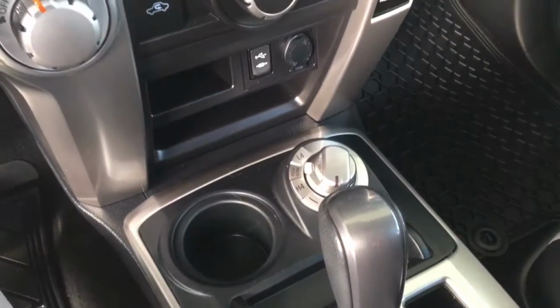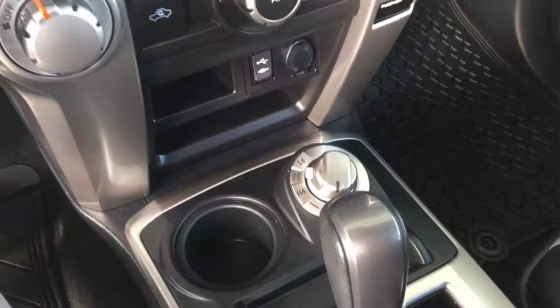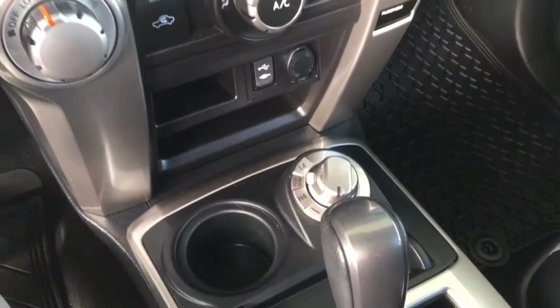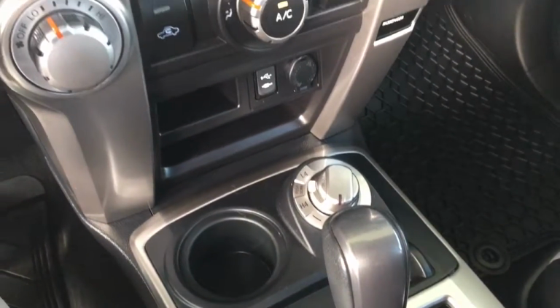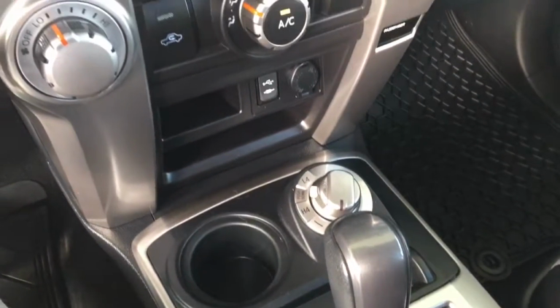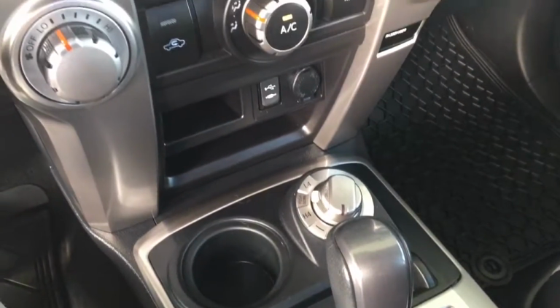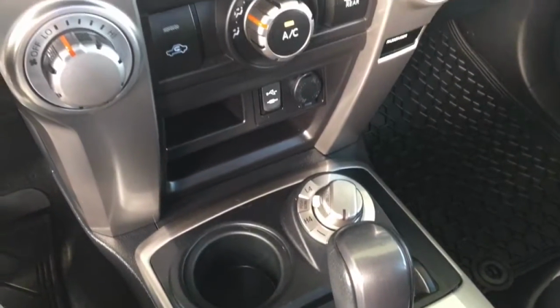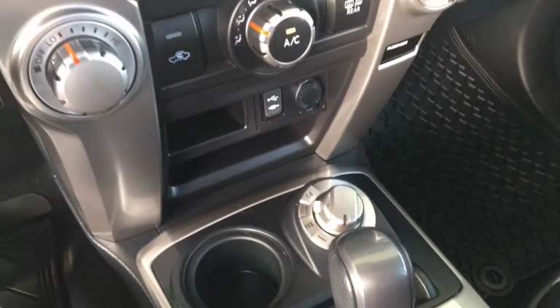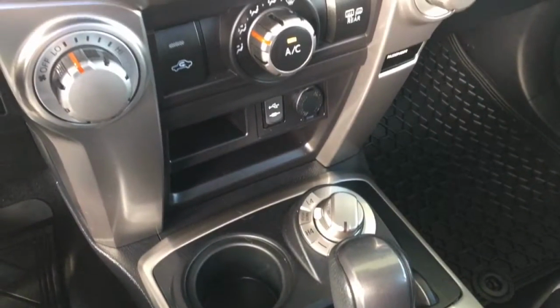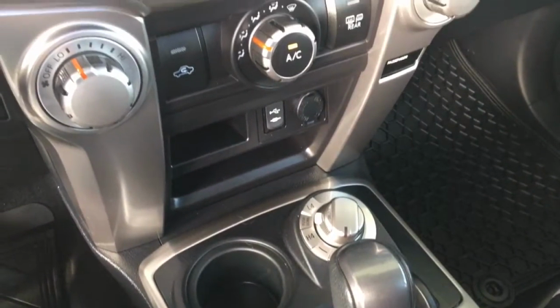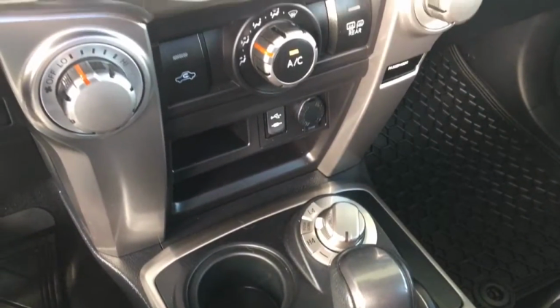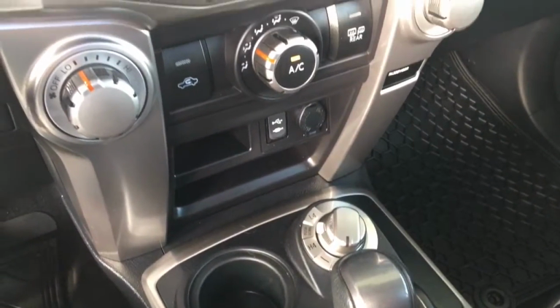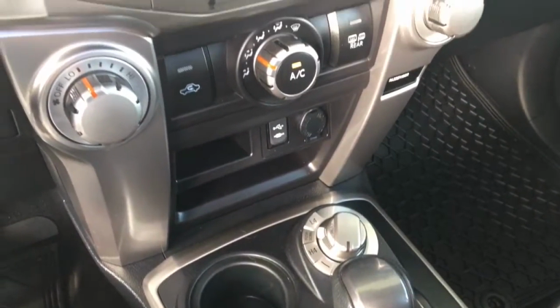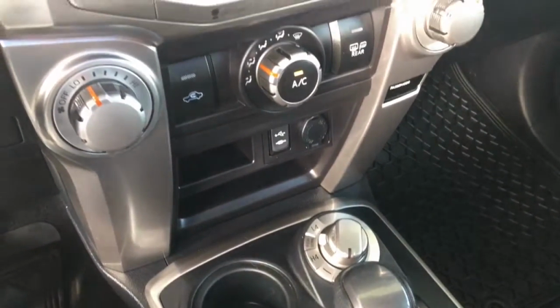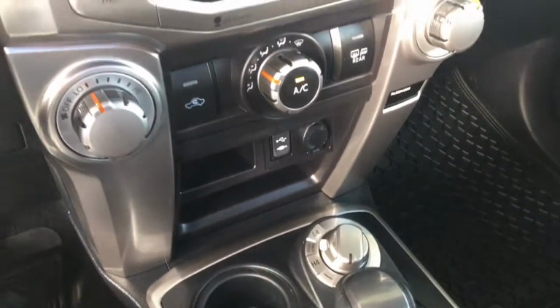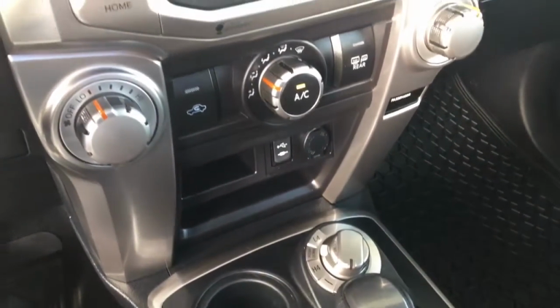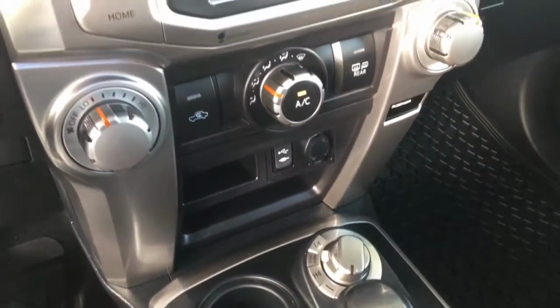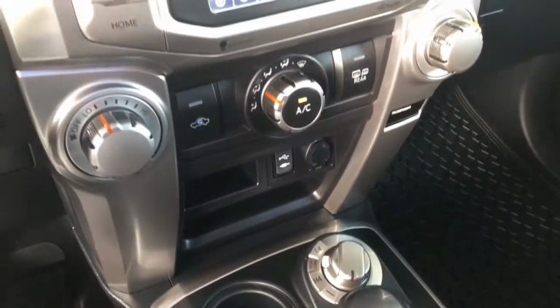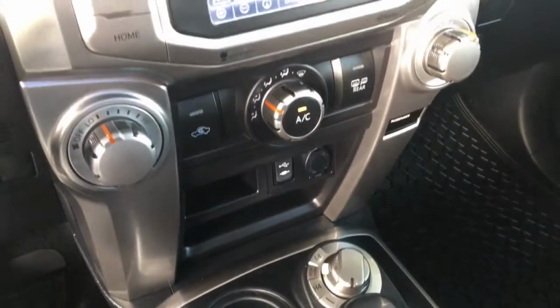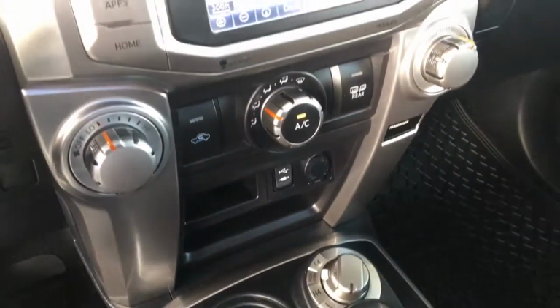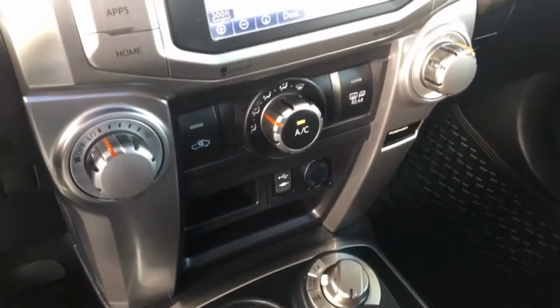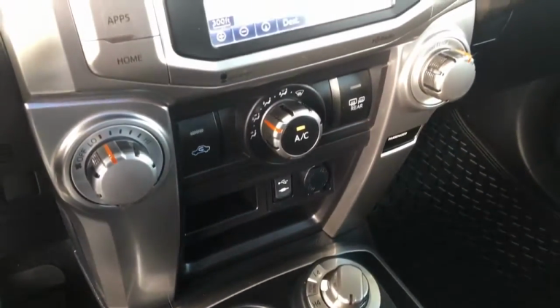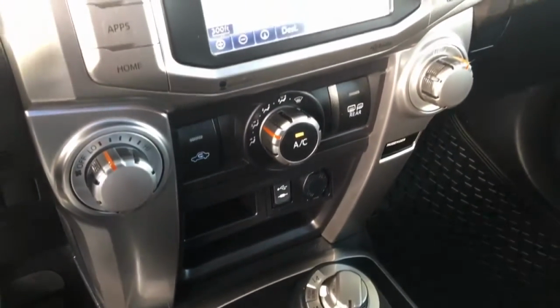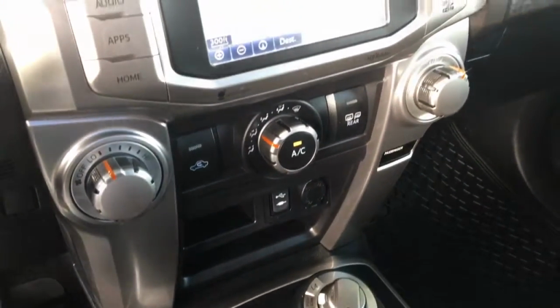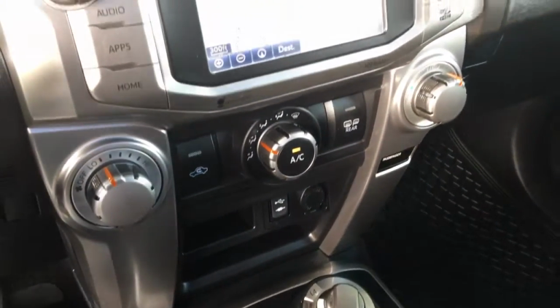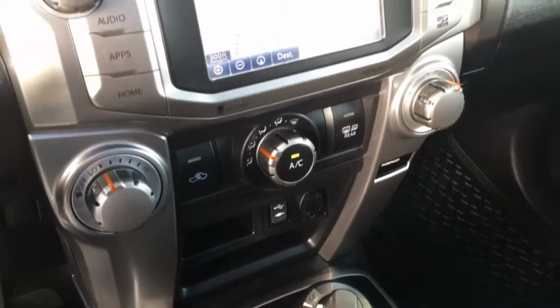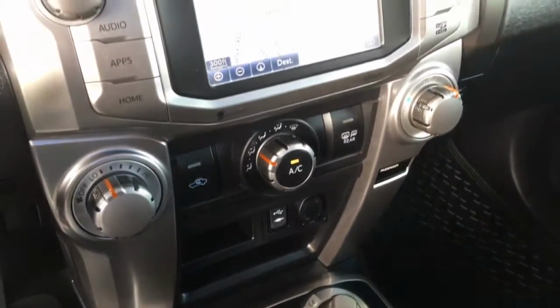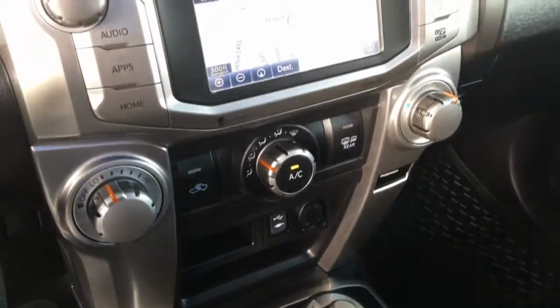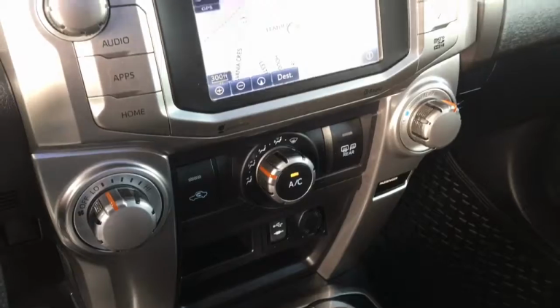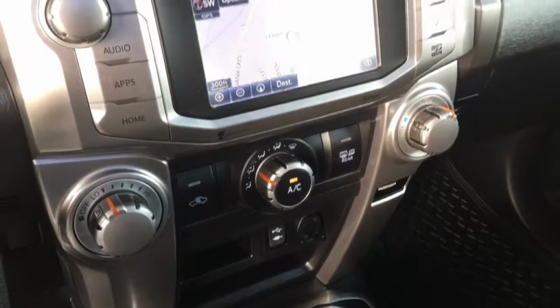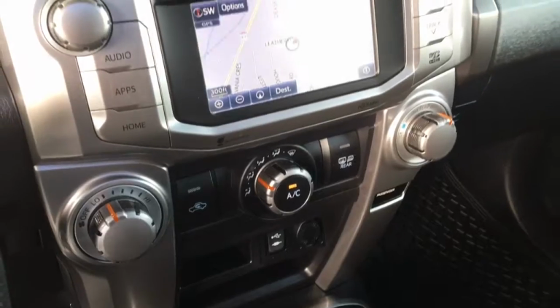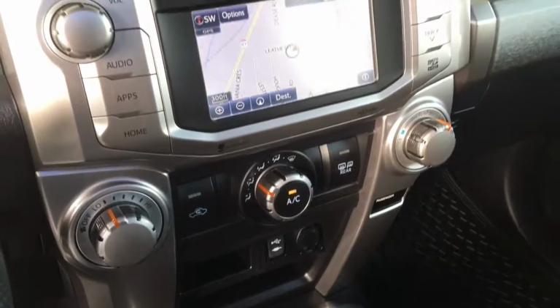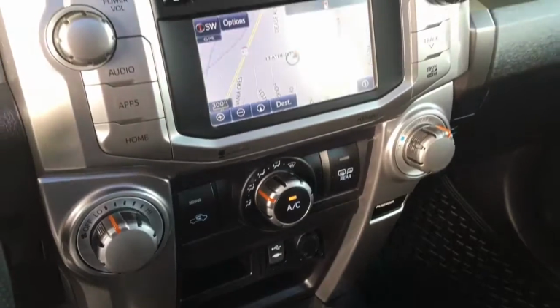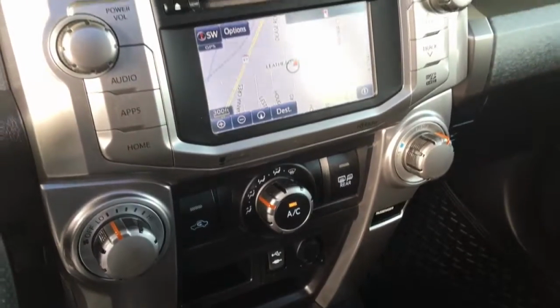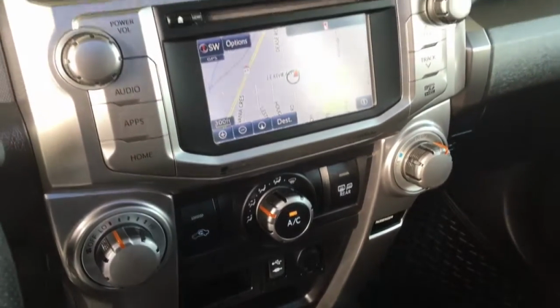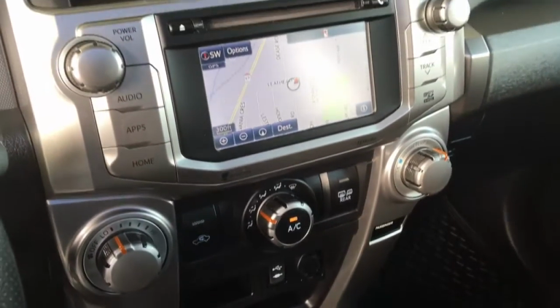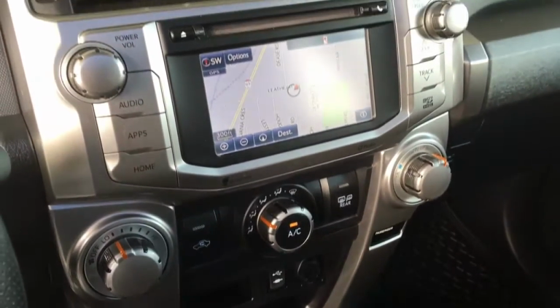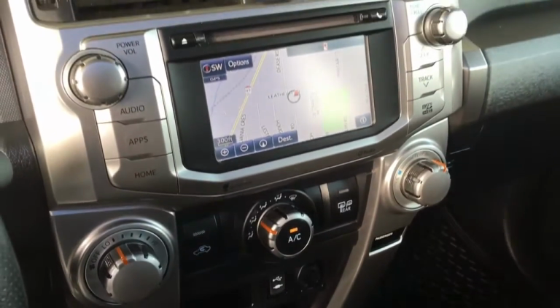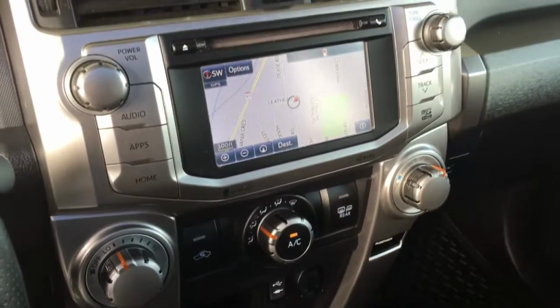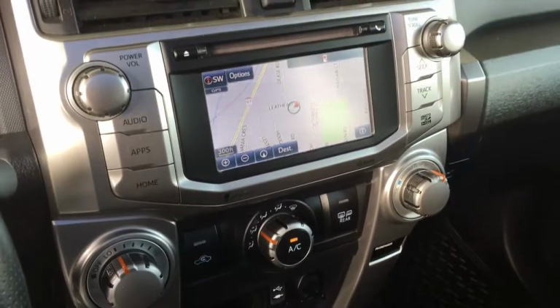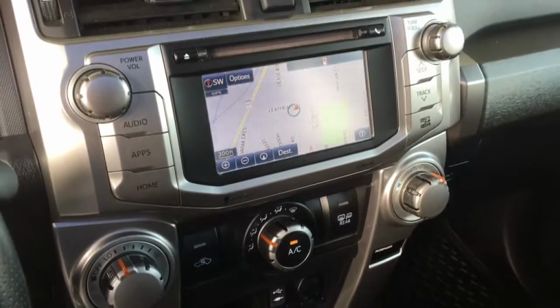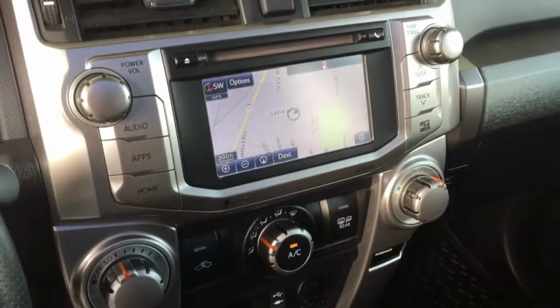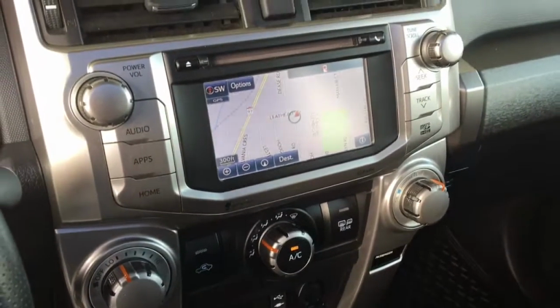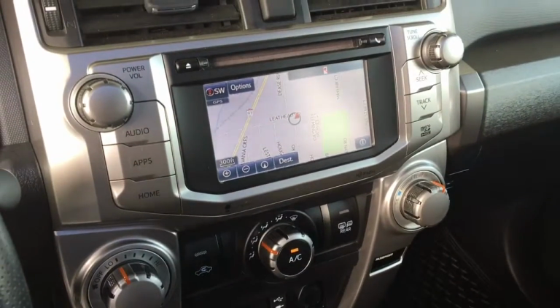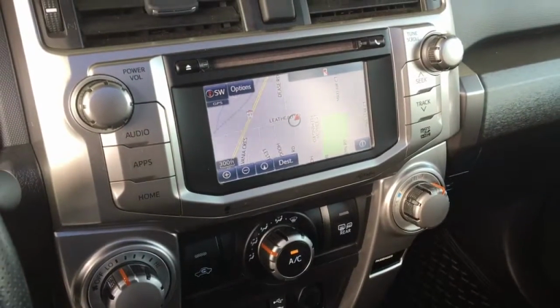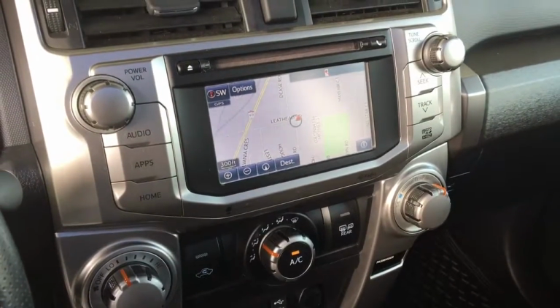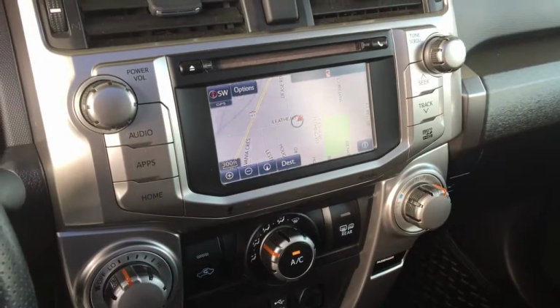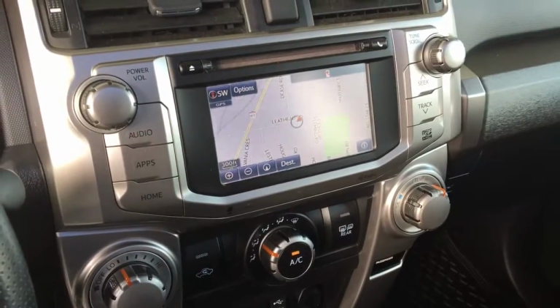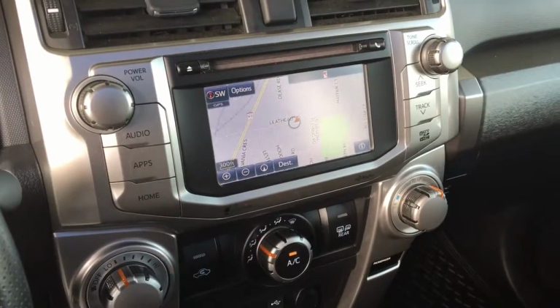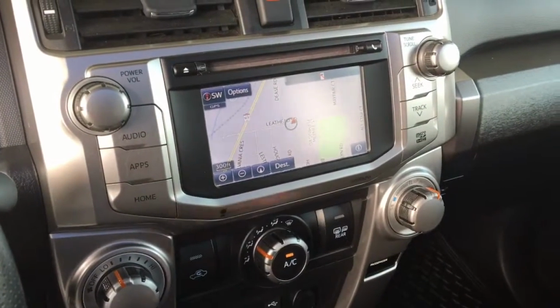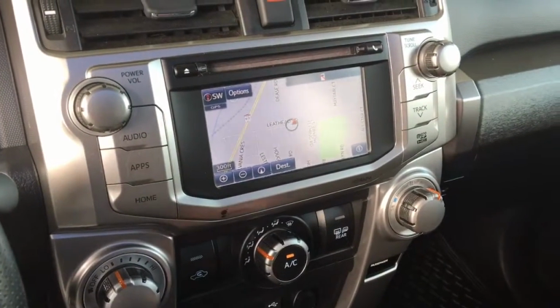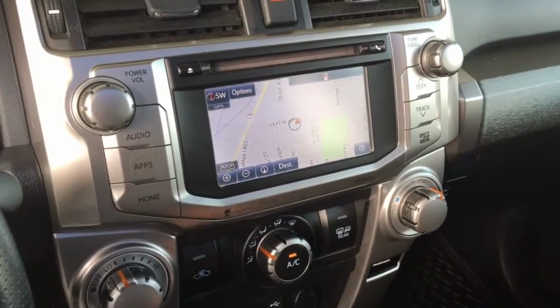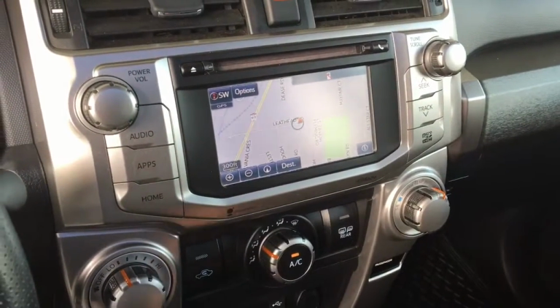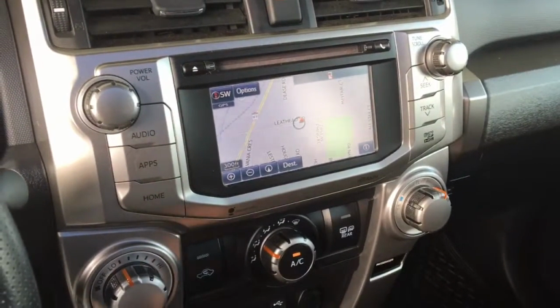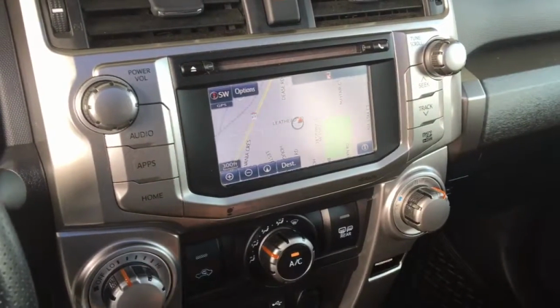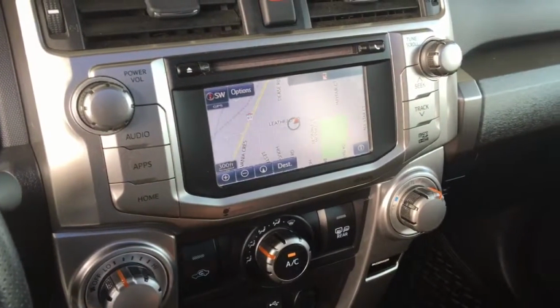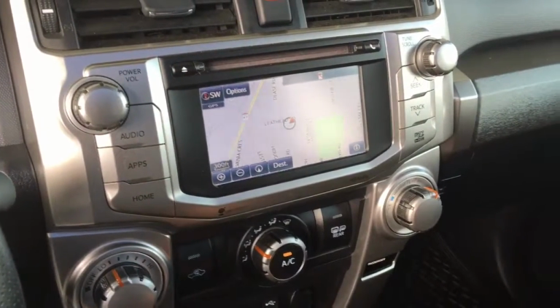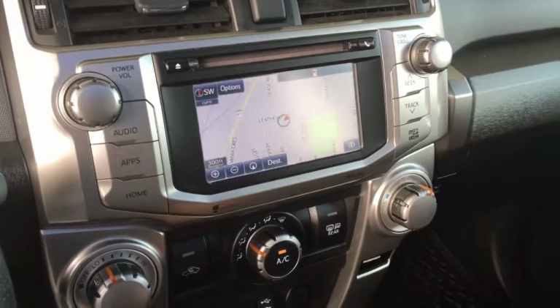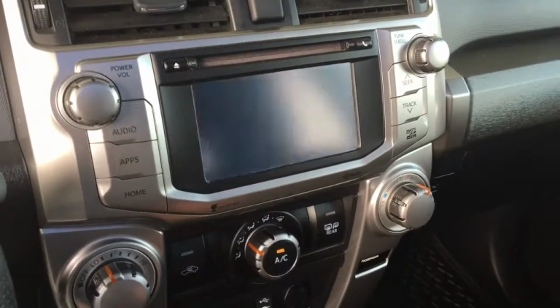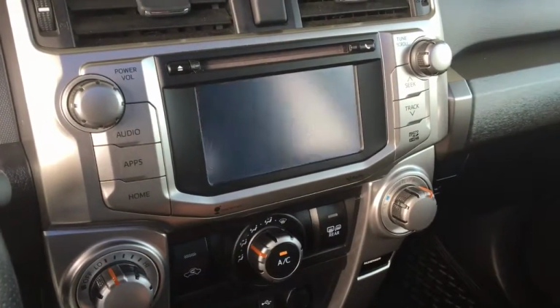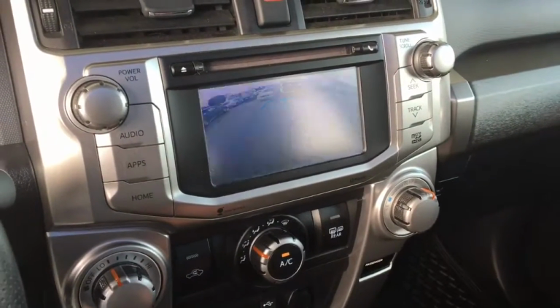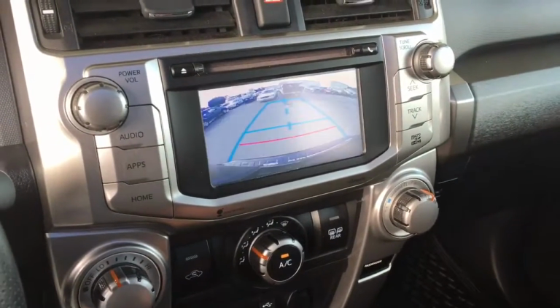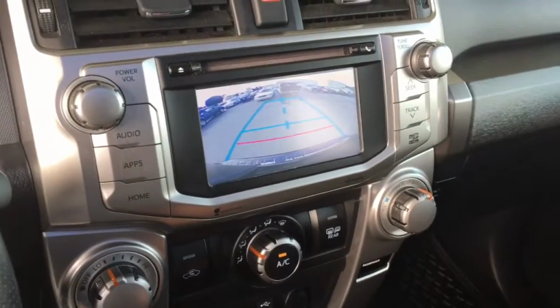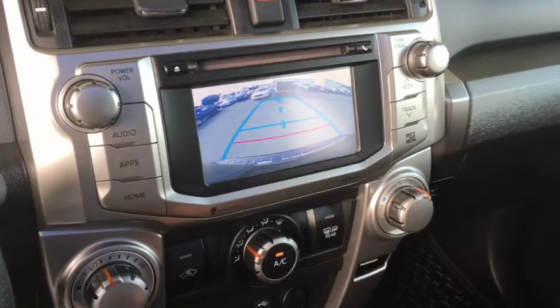The audio system is an AM FM CD with Bluetooth, steering wheel controls, navigation and a backup camera.